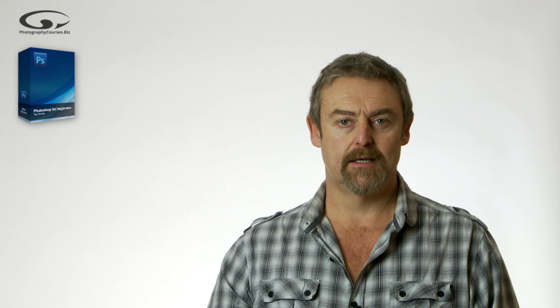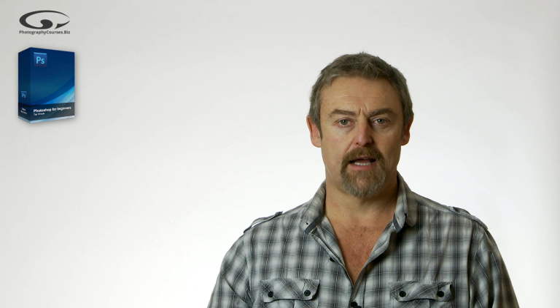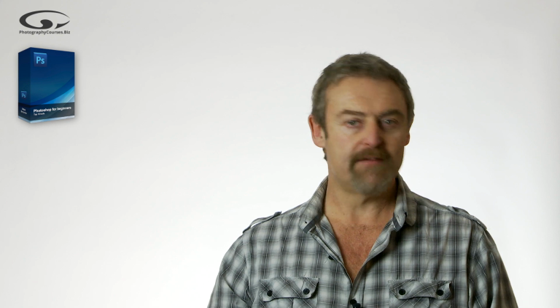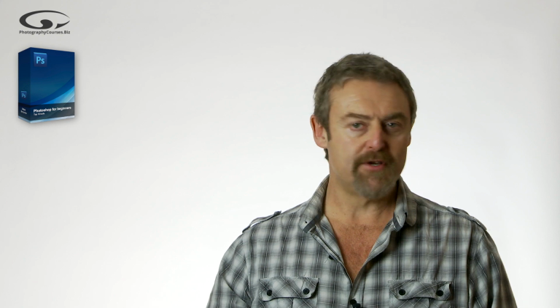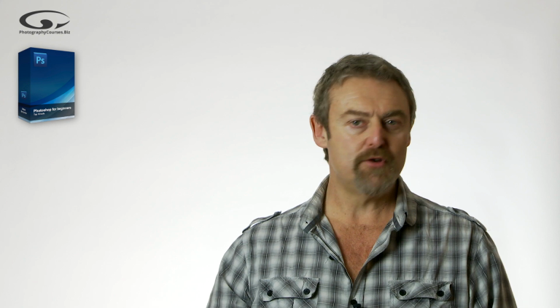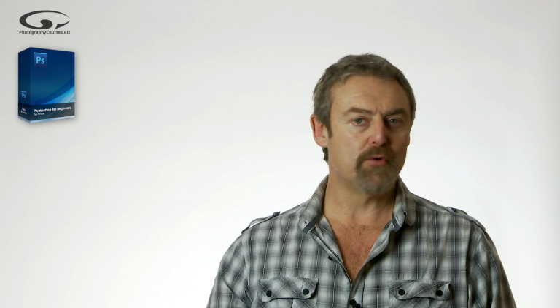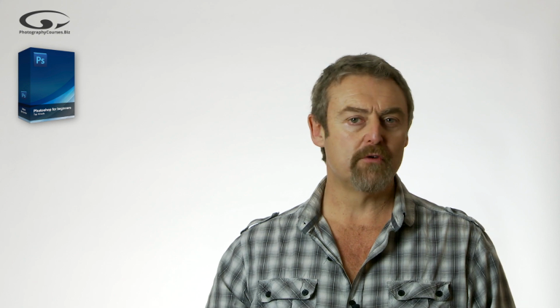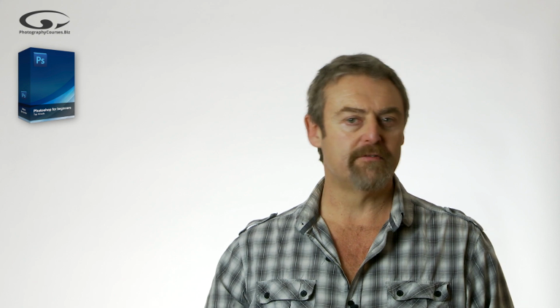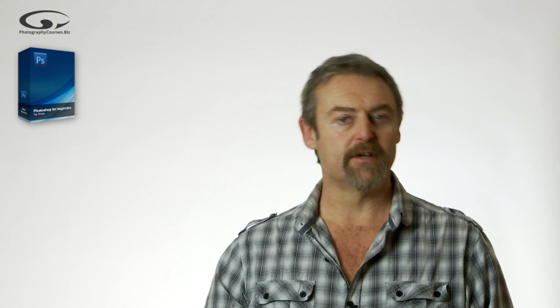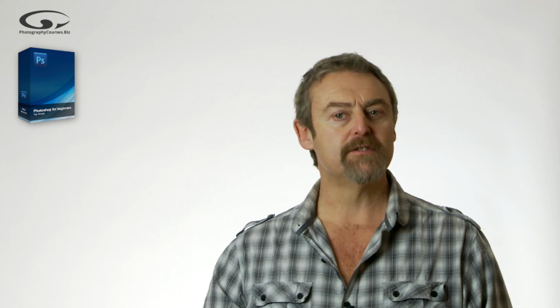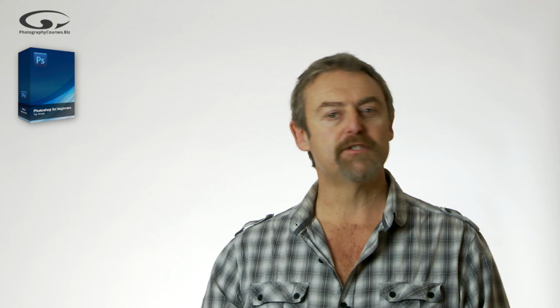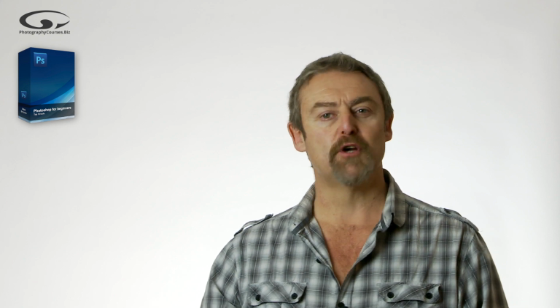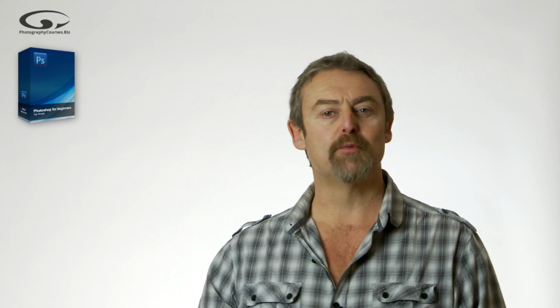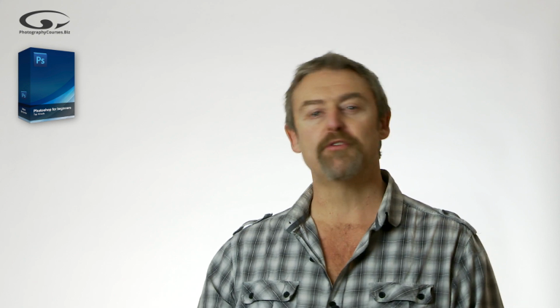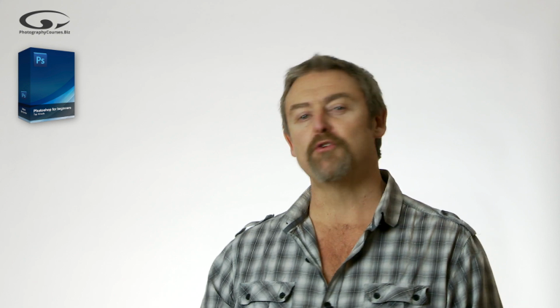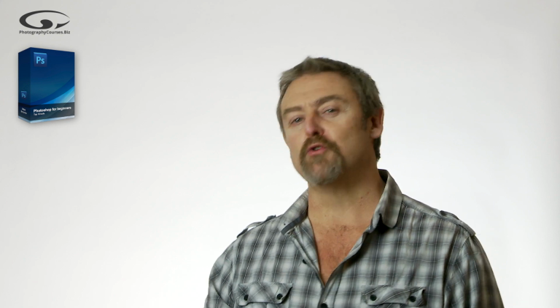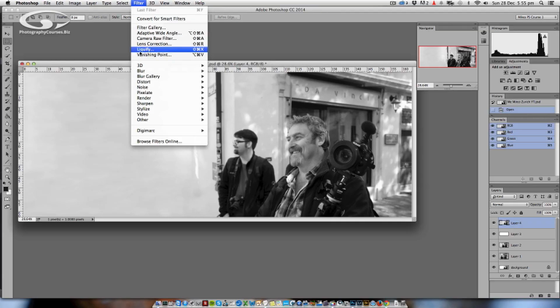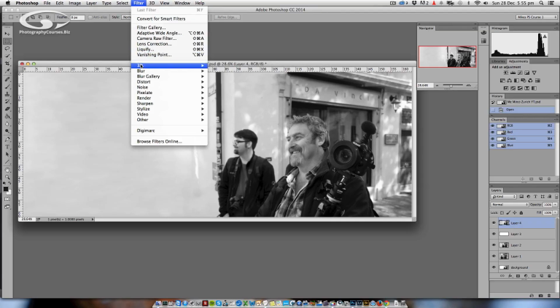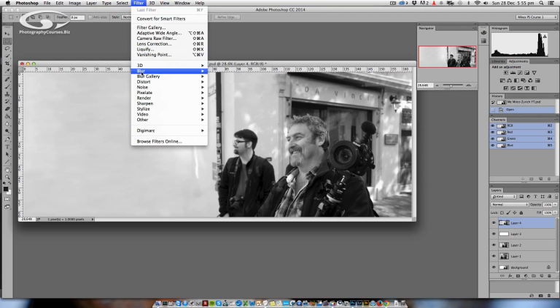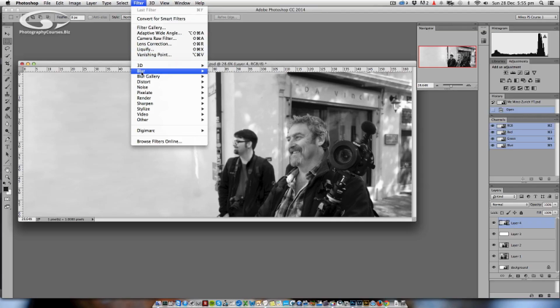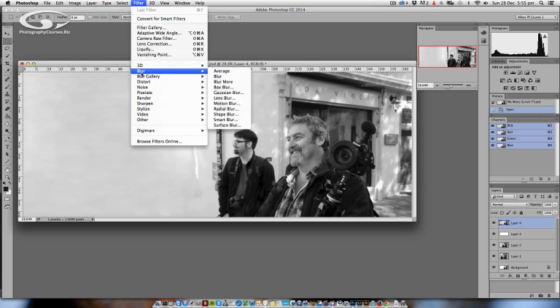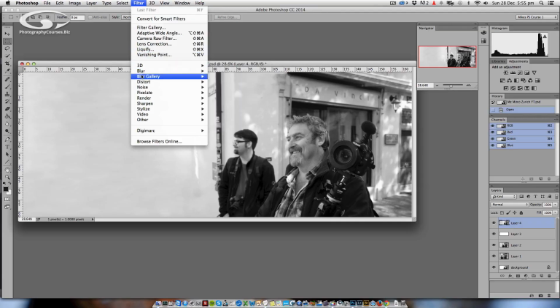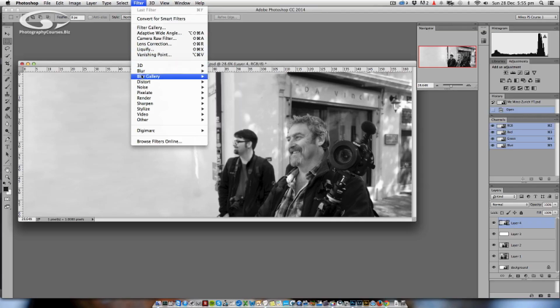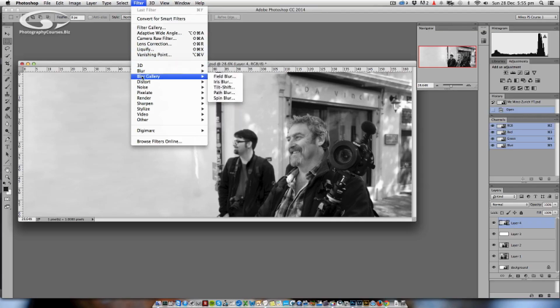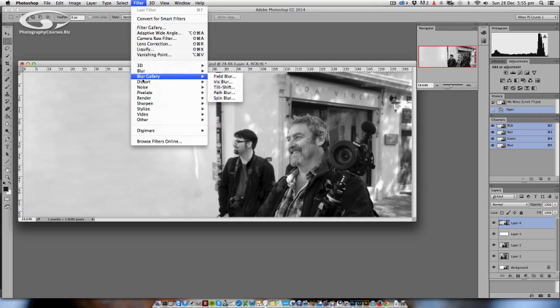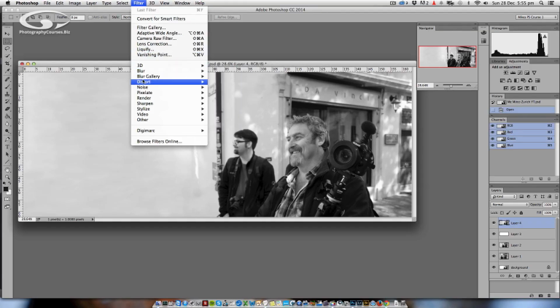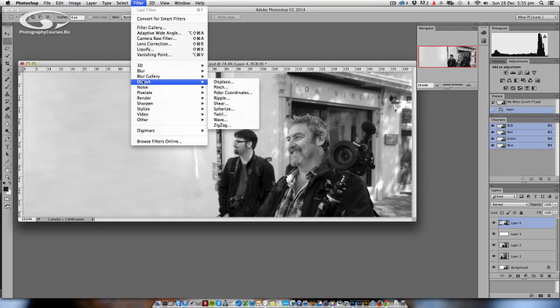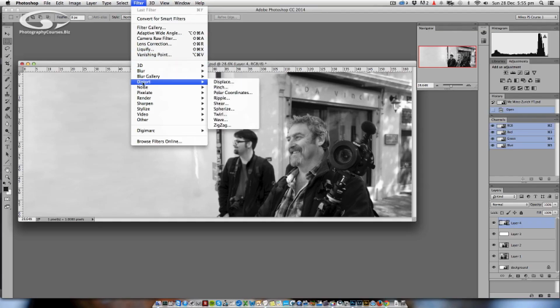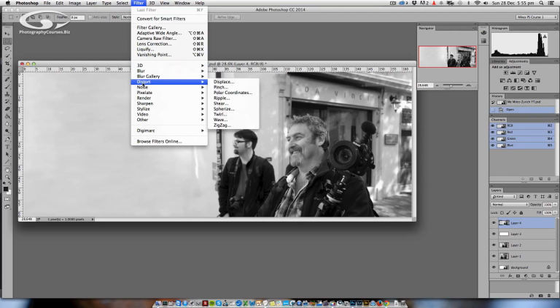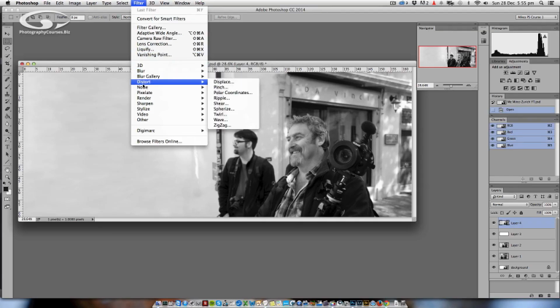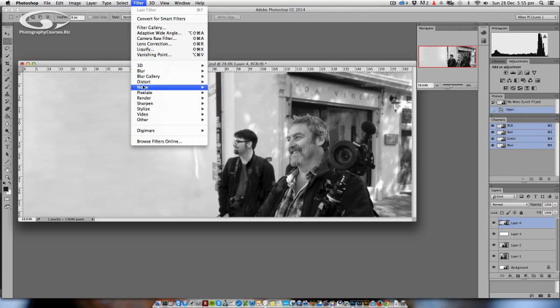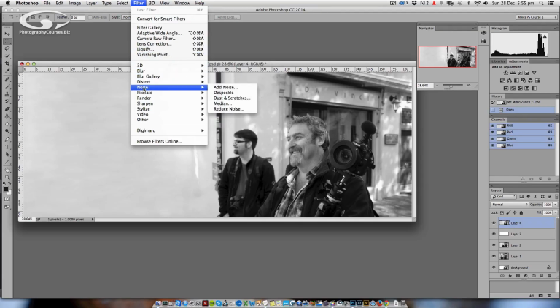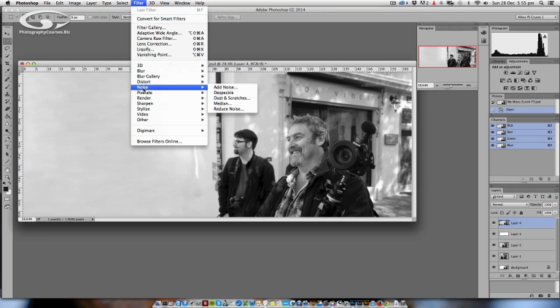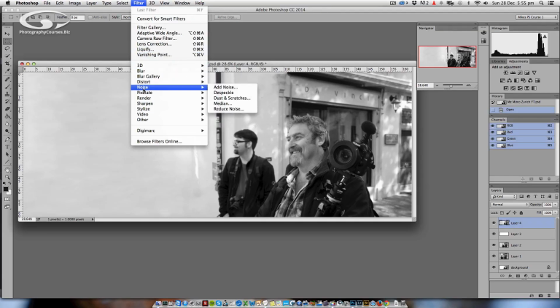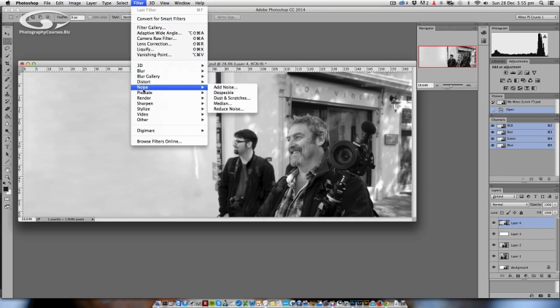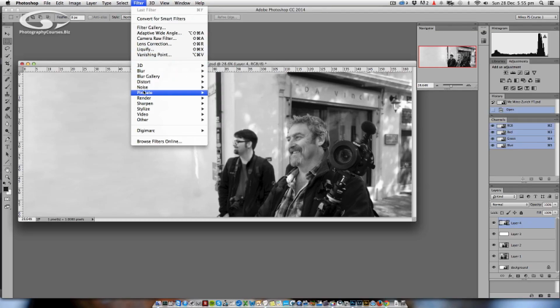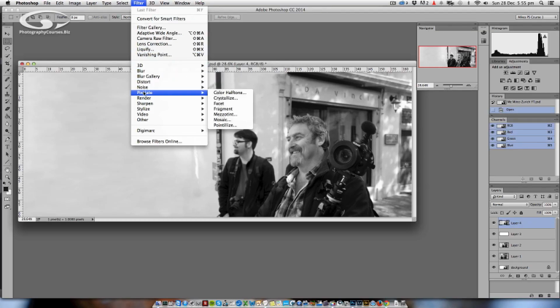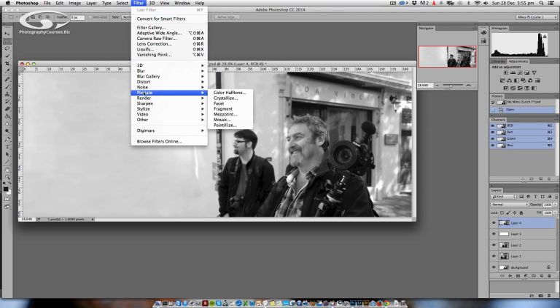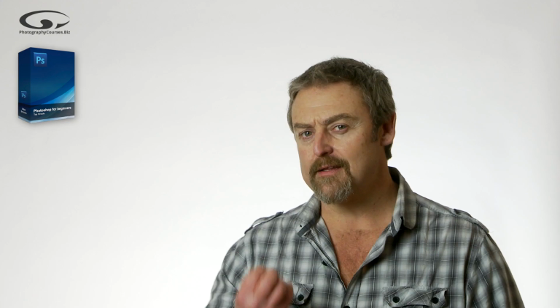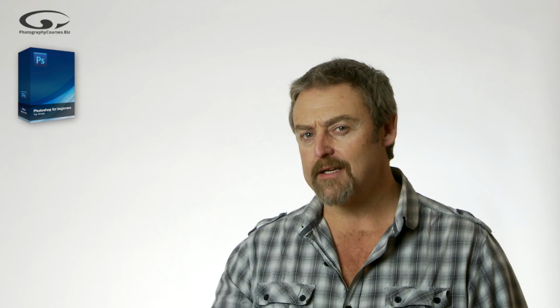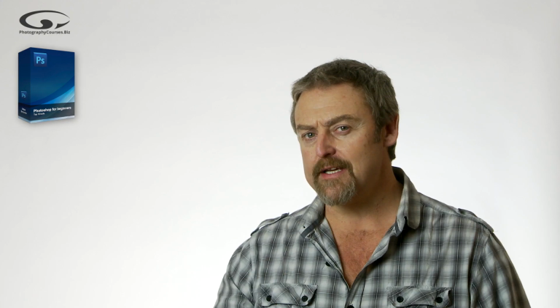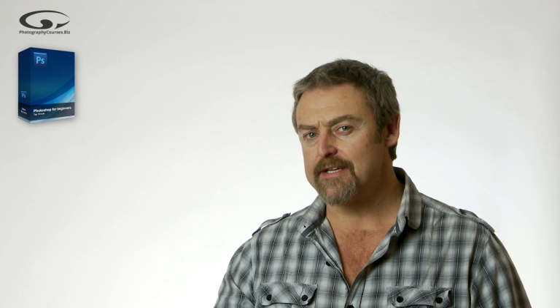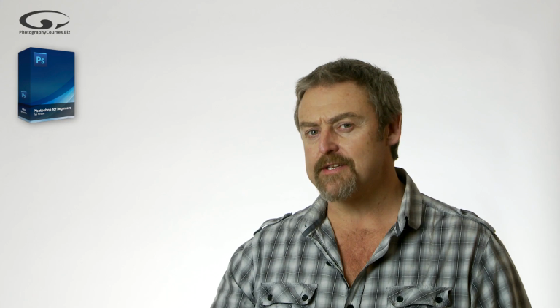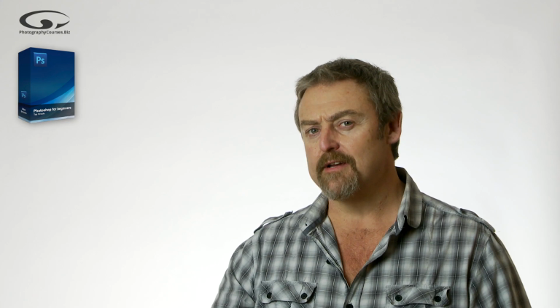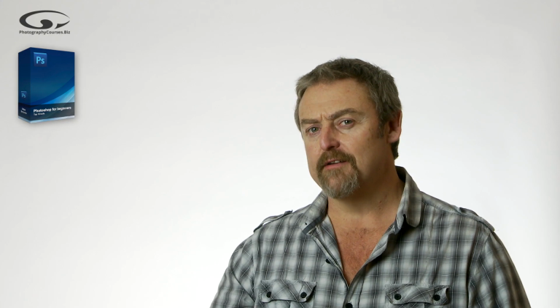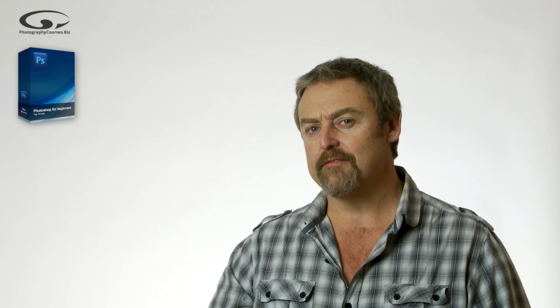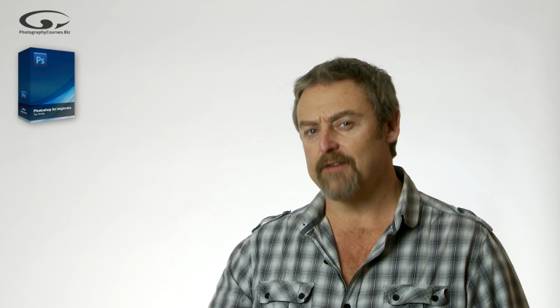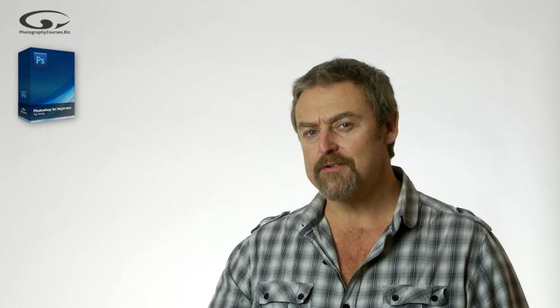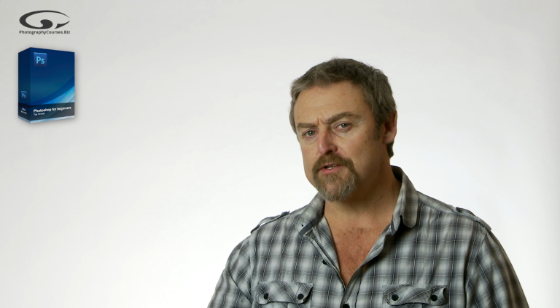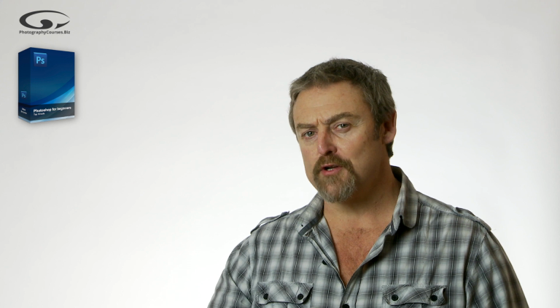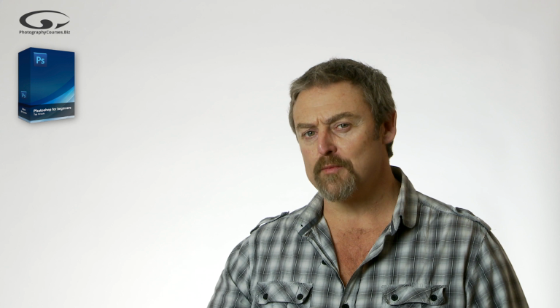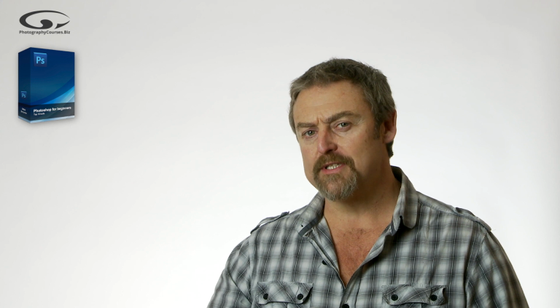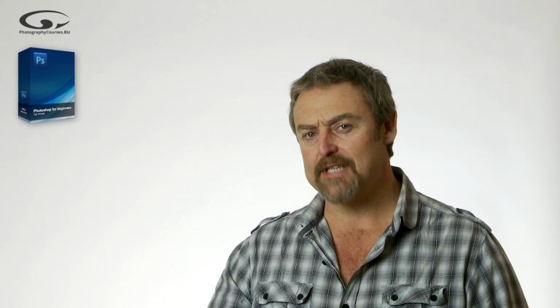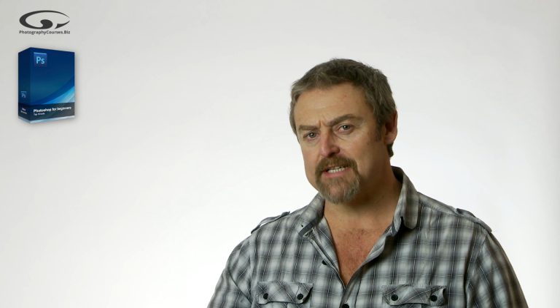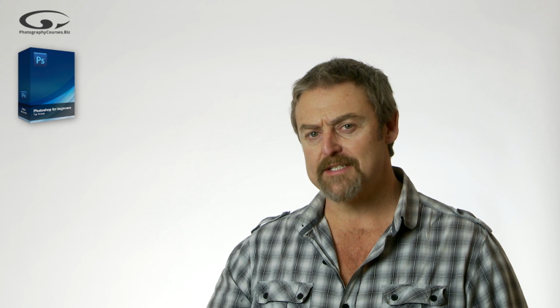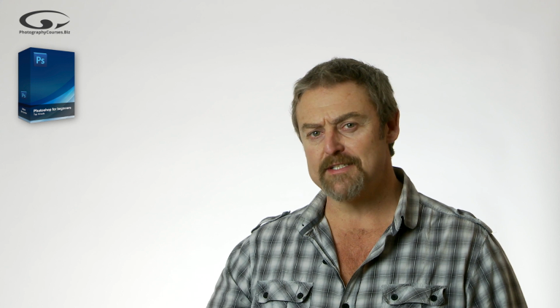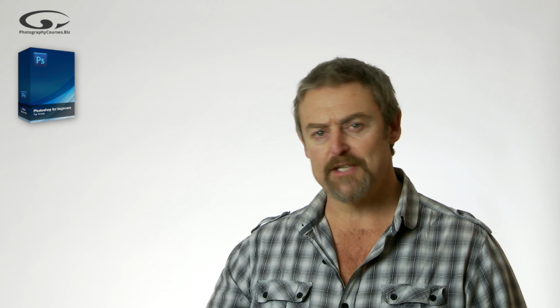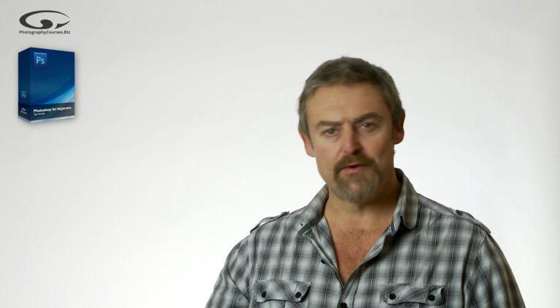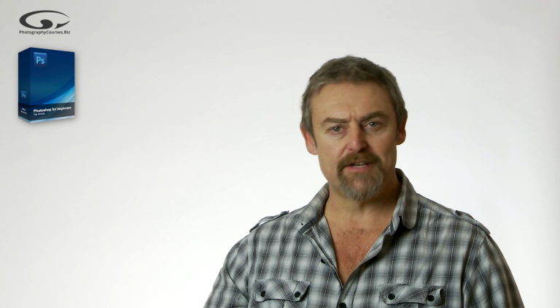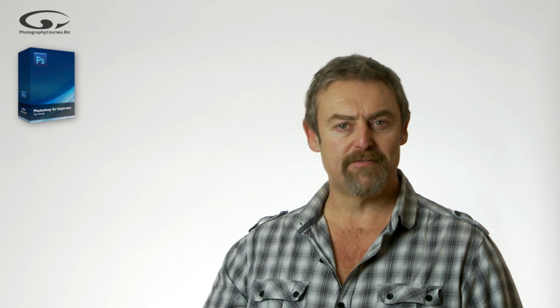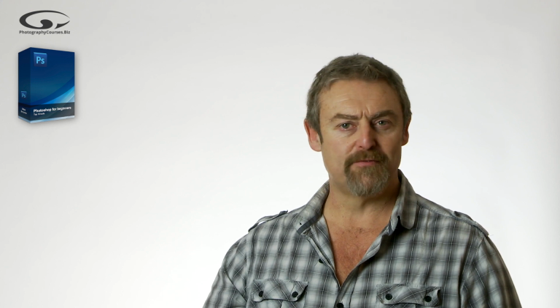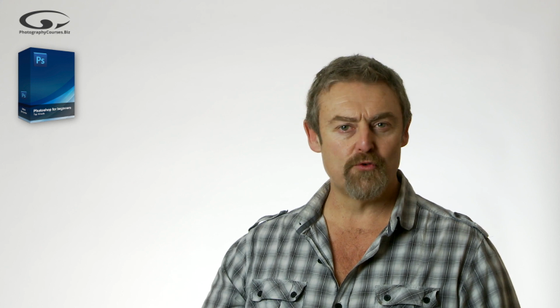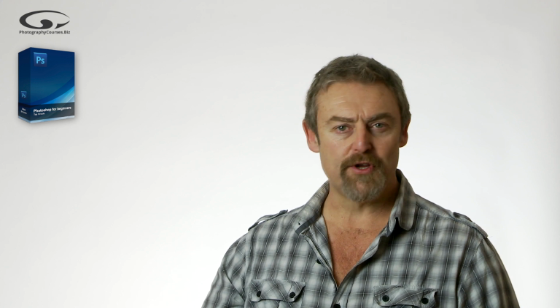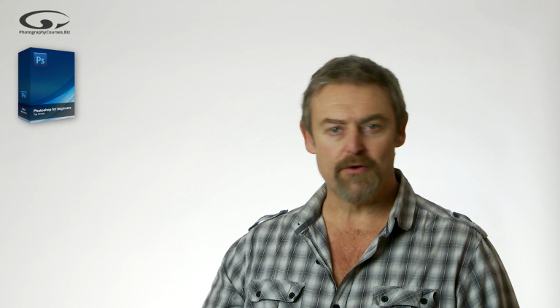Have you bought Photoshop and thought, well where do you click to make it Photoshop? The thing is, Photoshop doesn't do it for you.